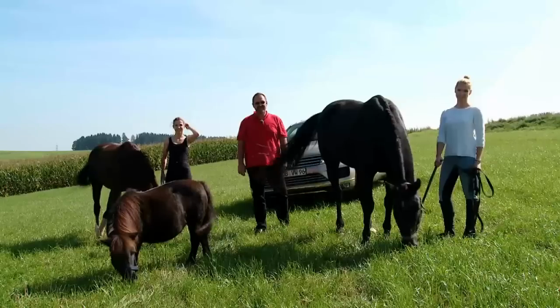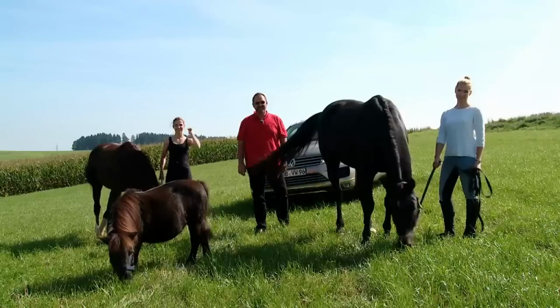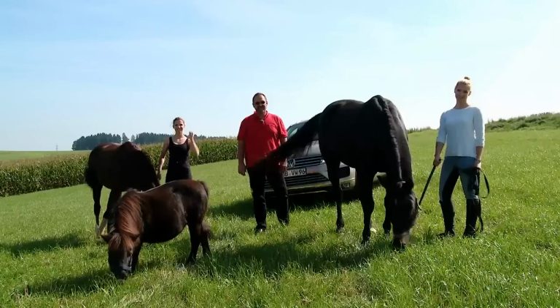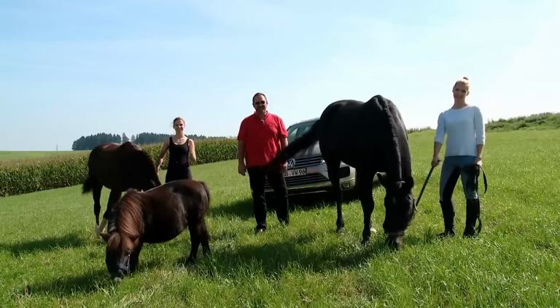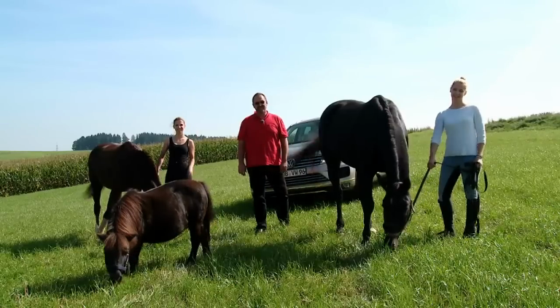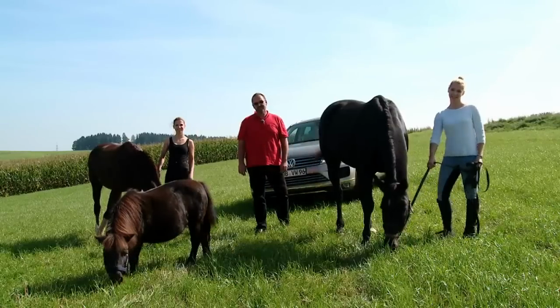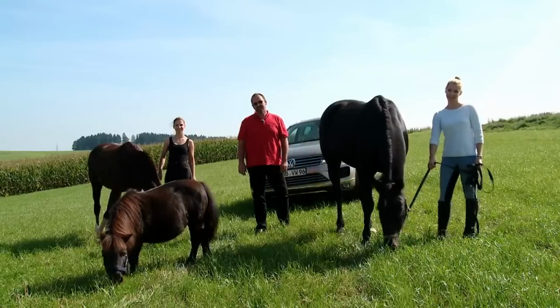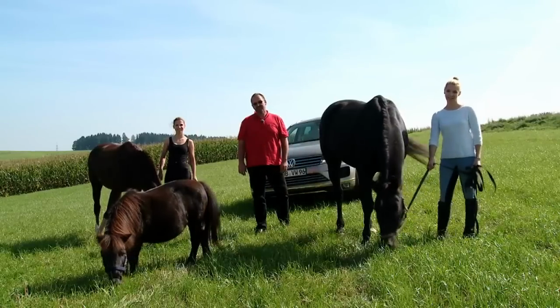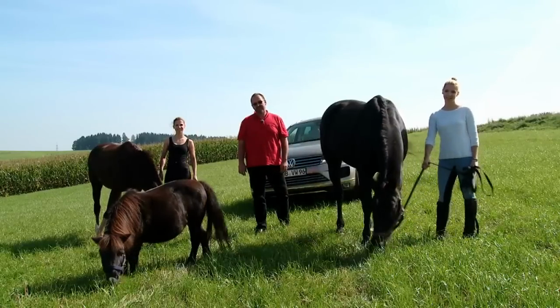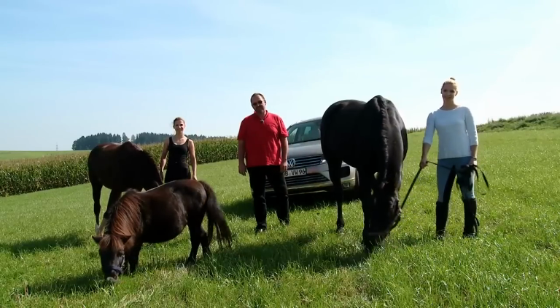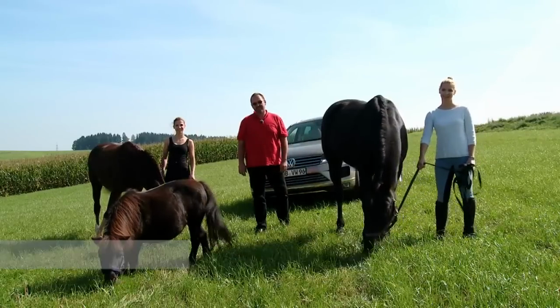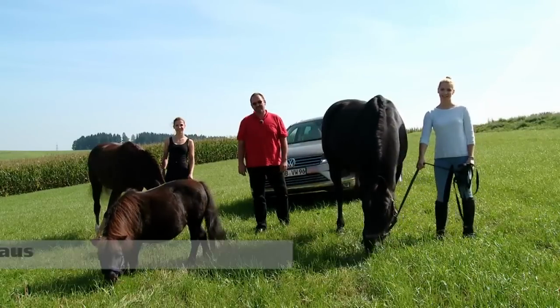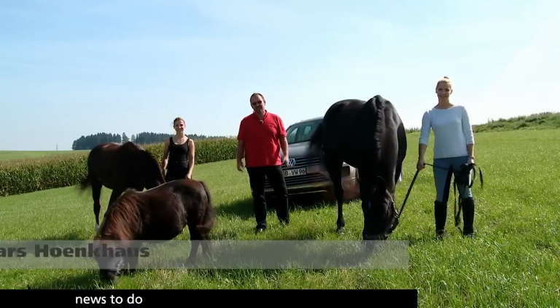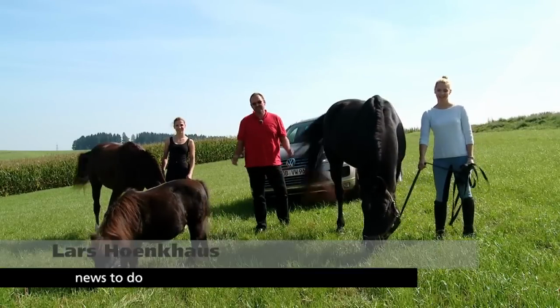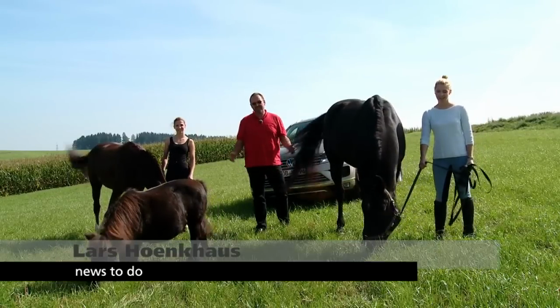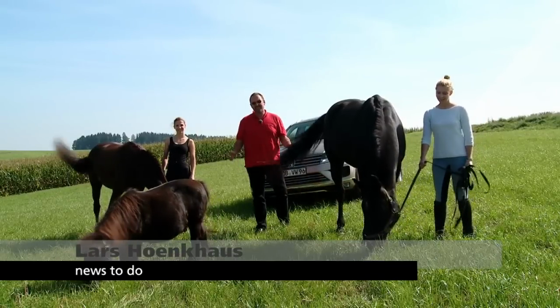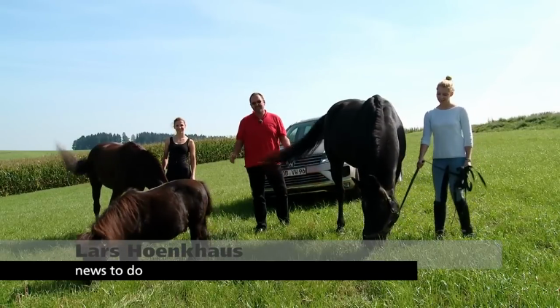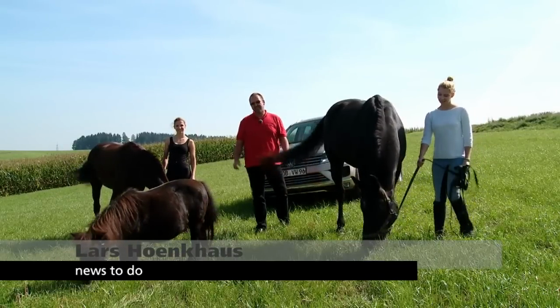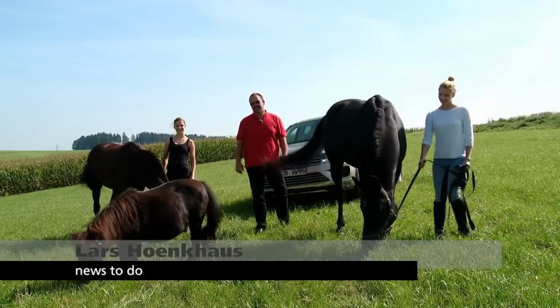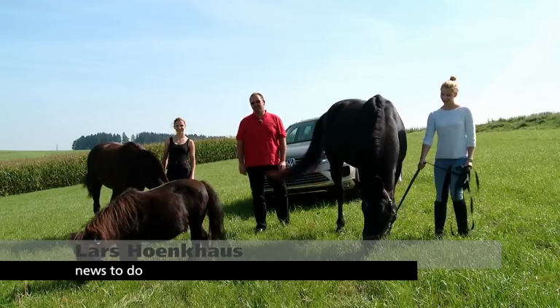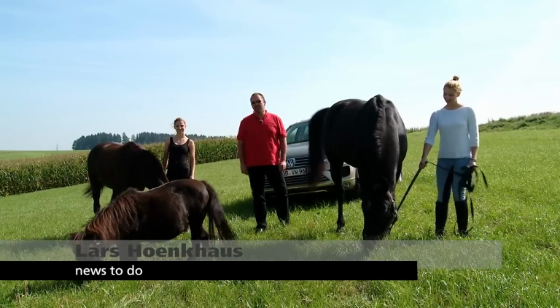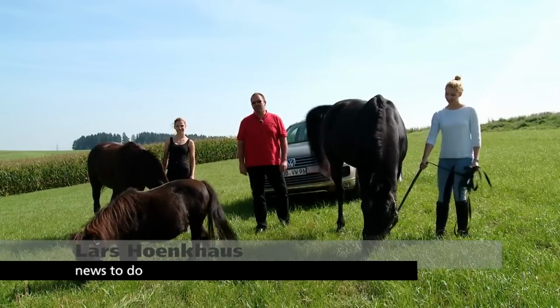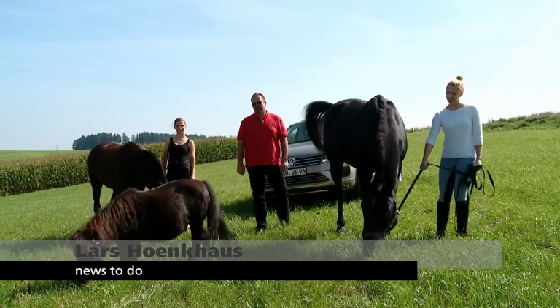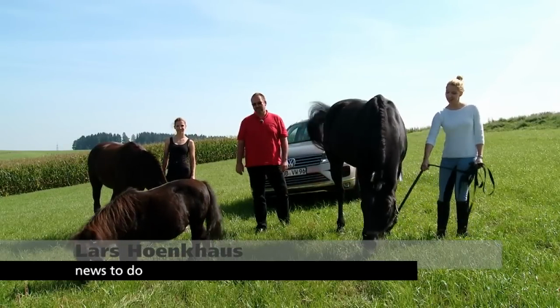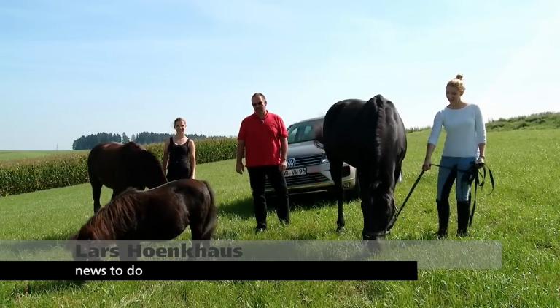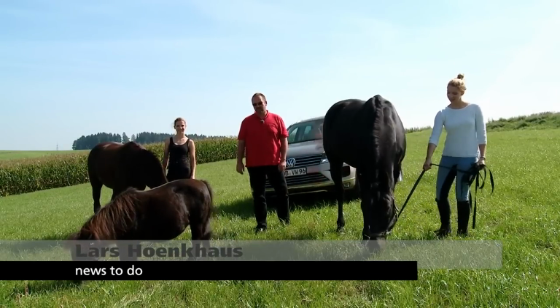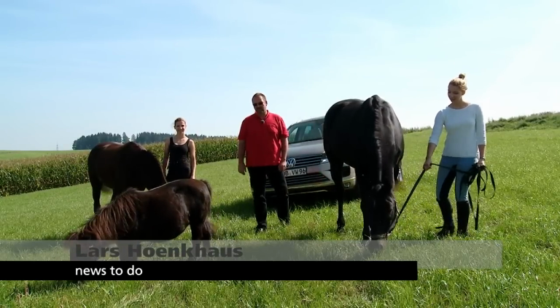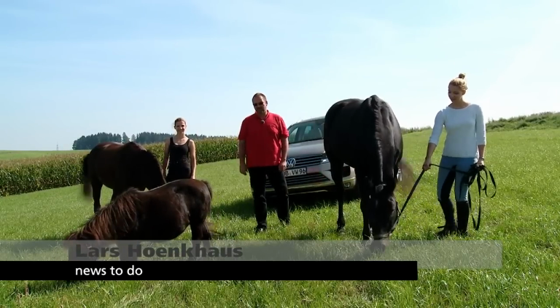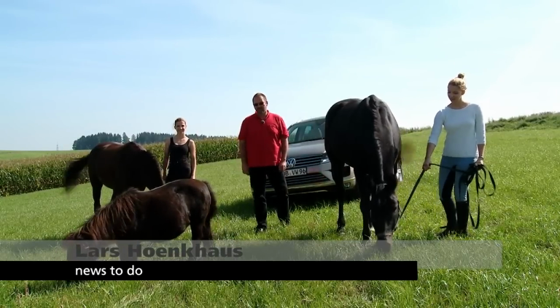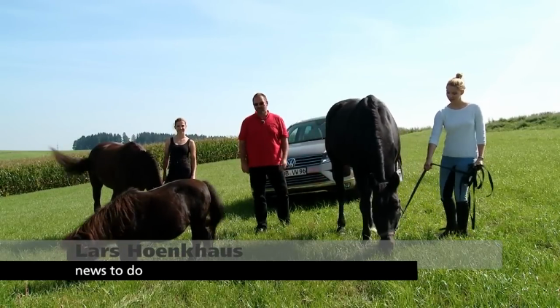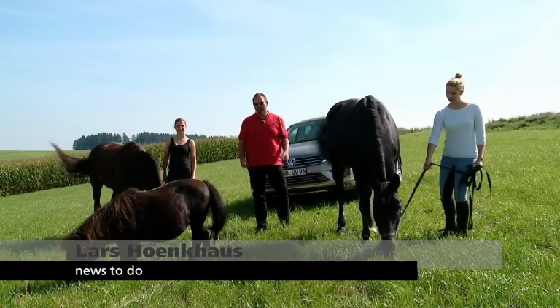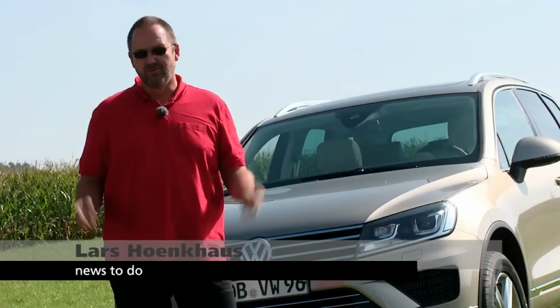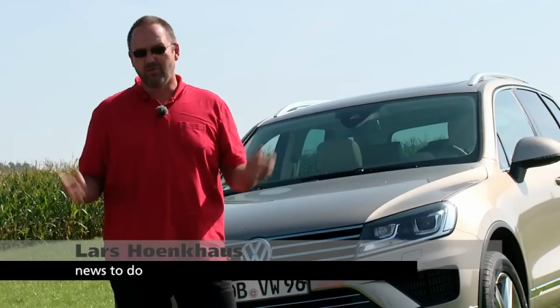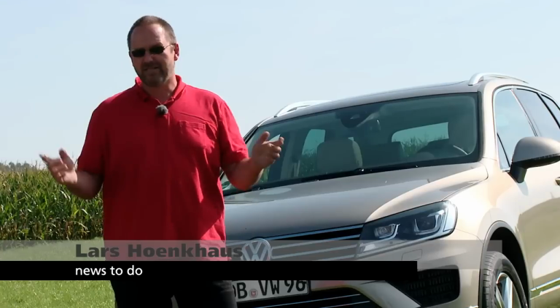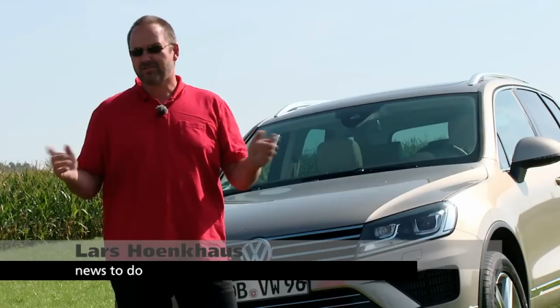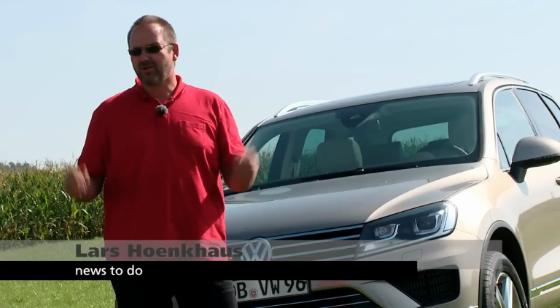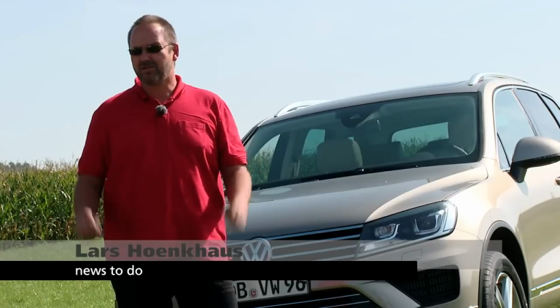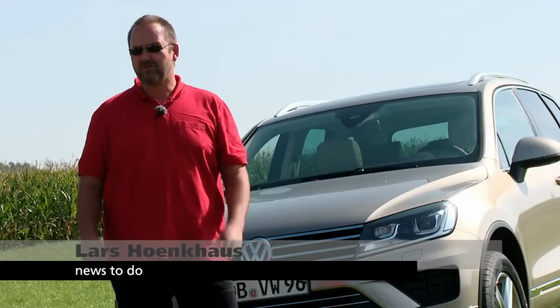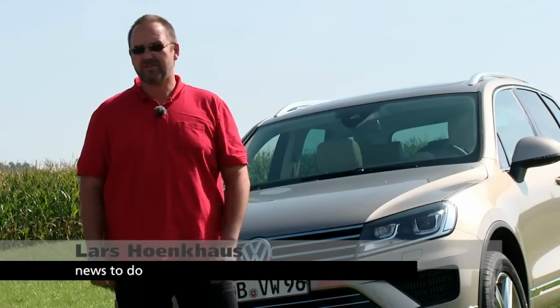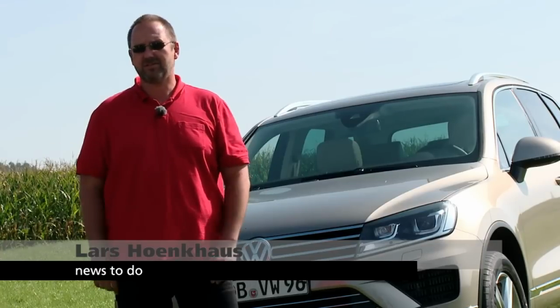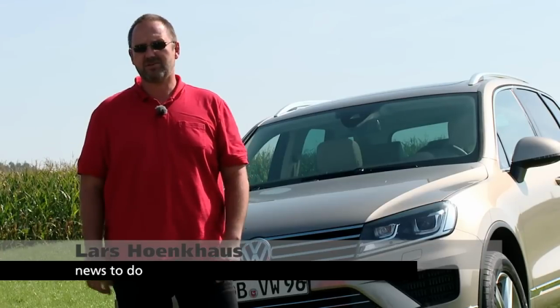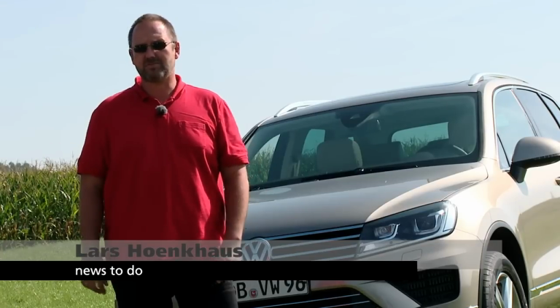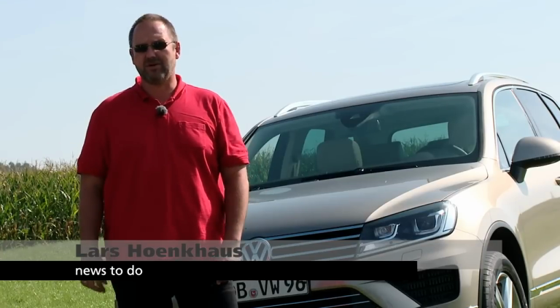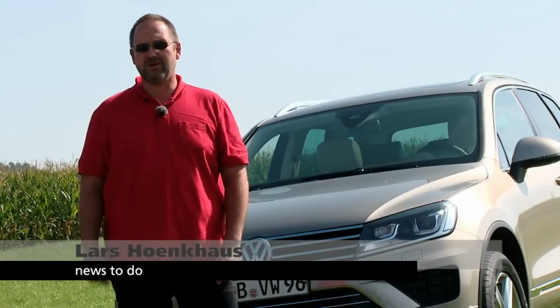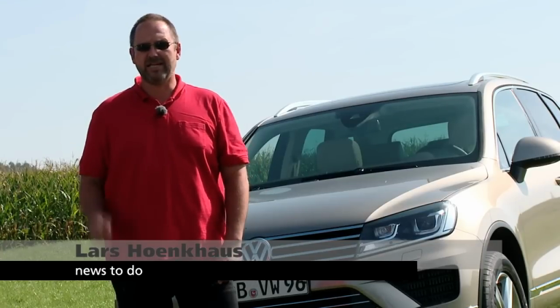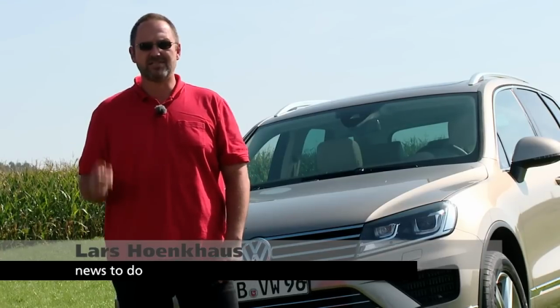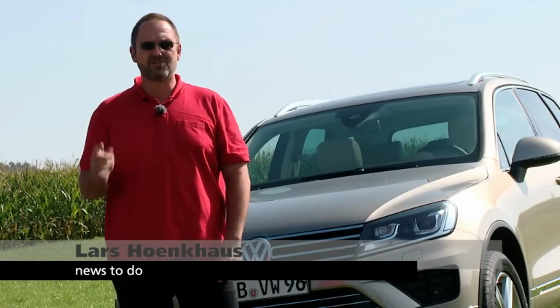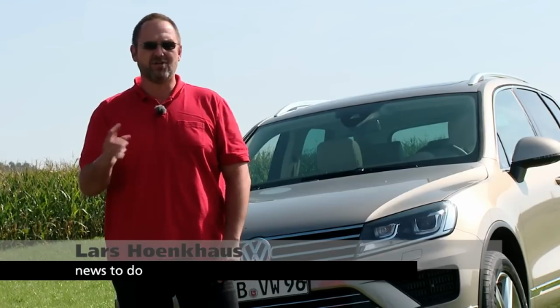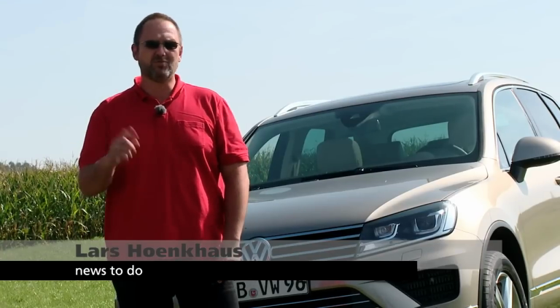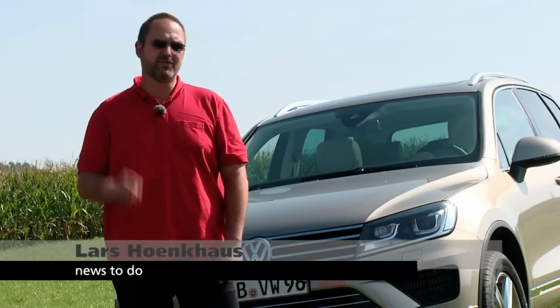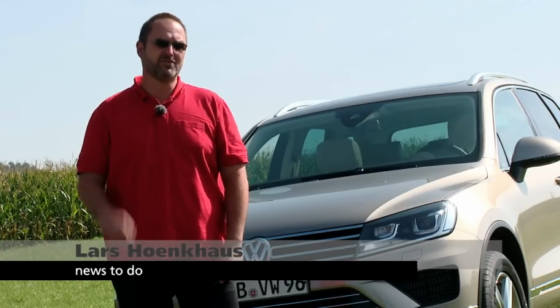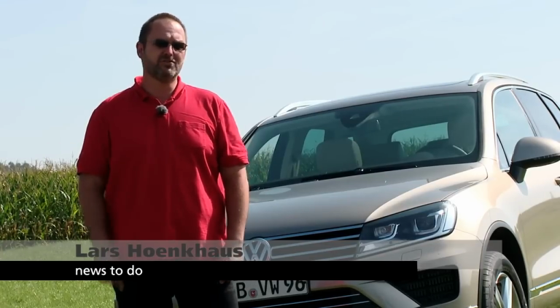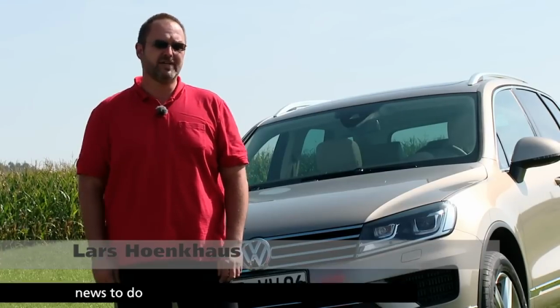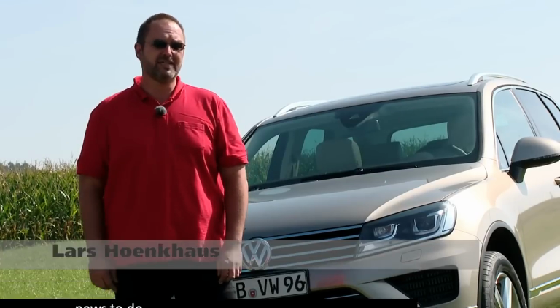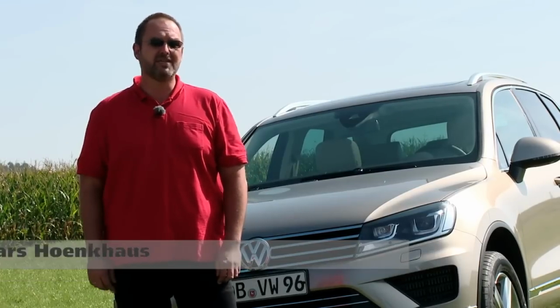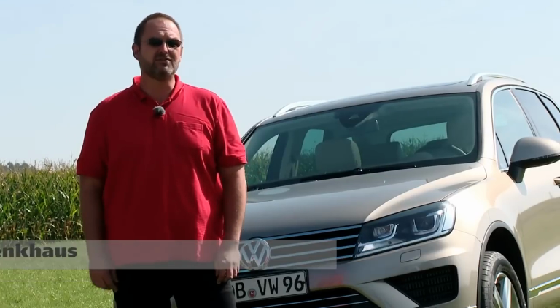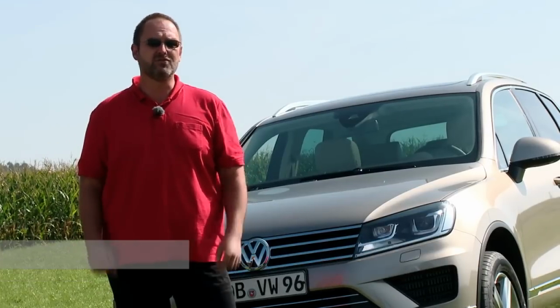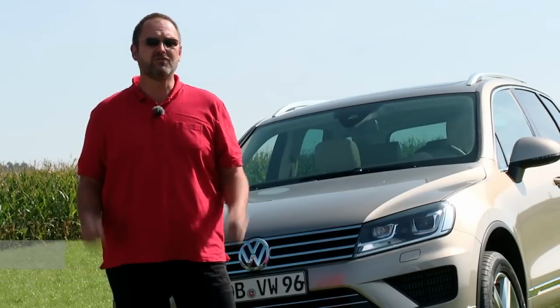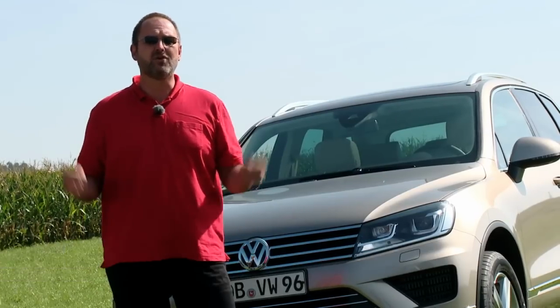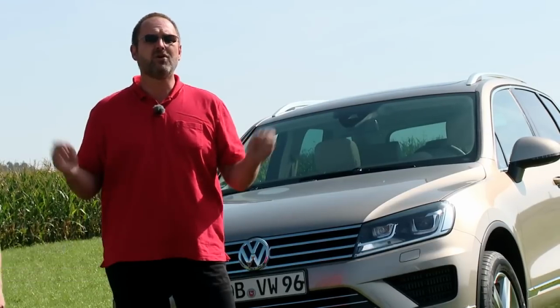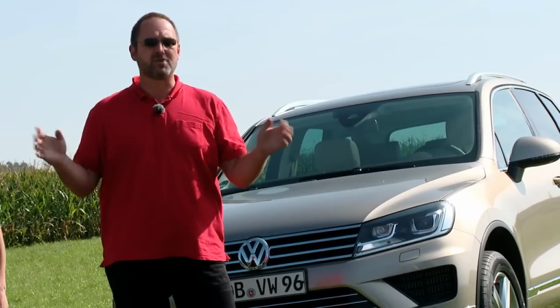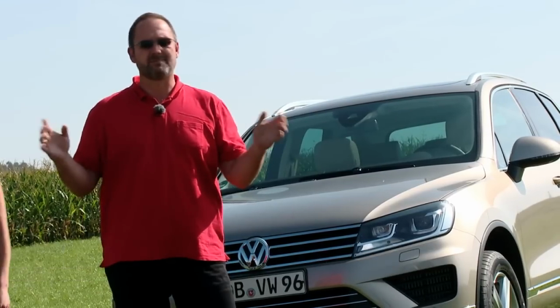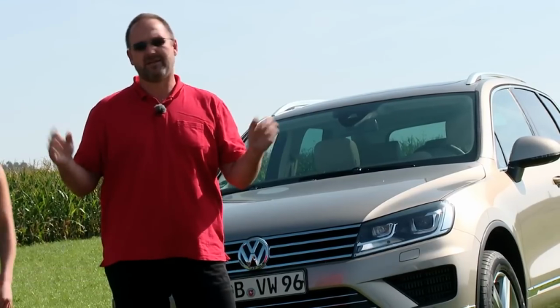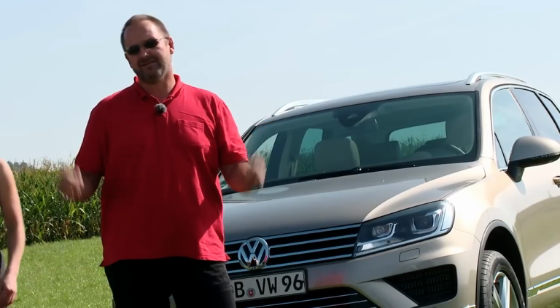The new Touareg got 262 brake horsepower. While talking about horsepower, let's show what the Touareg can do for horsemen.